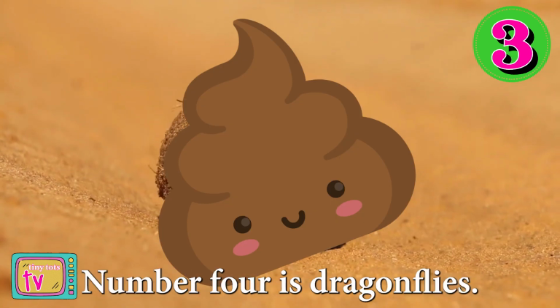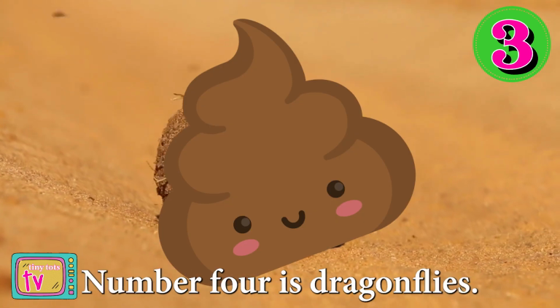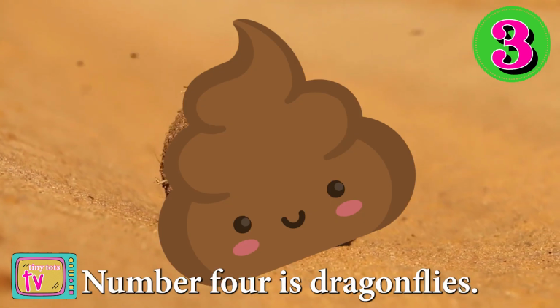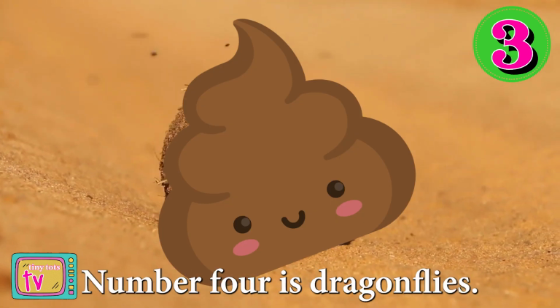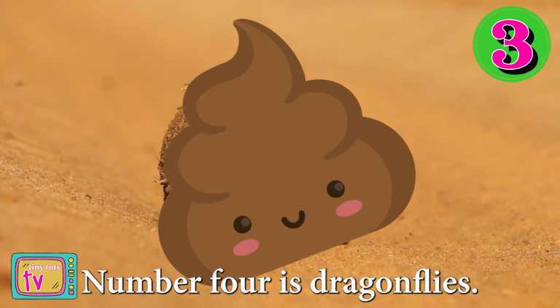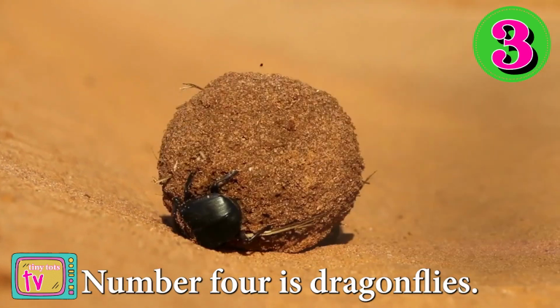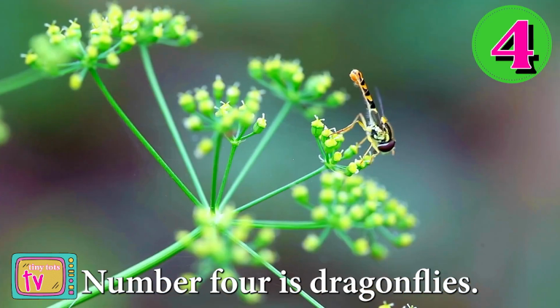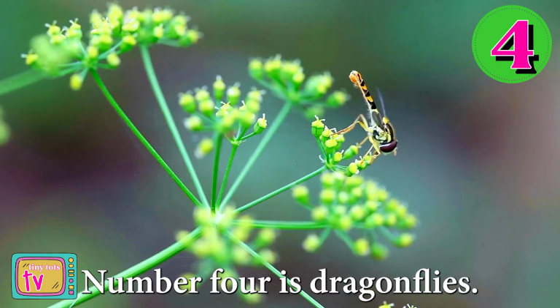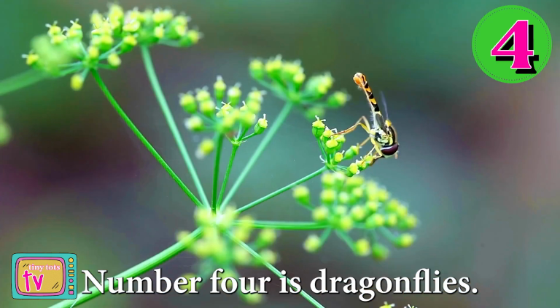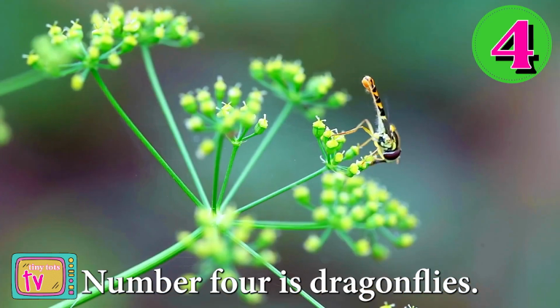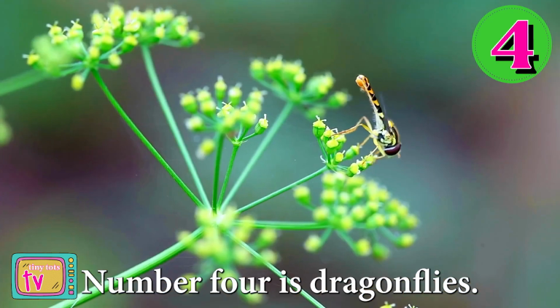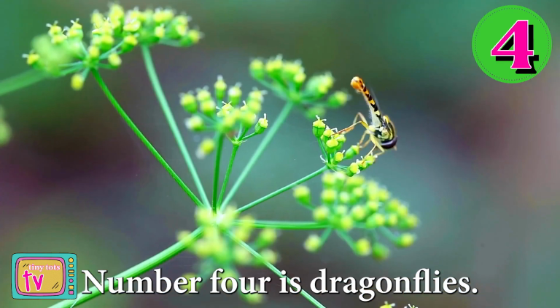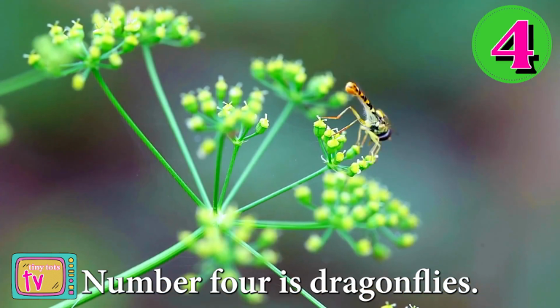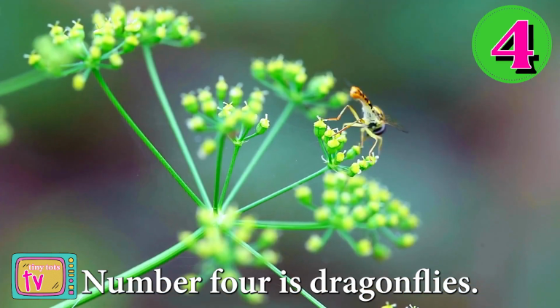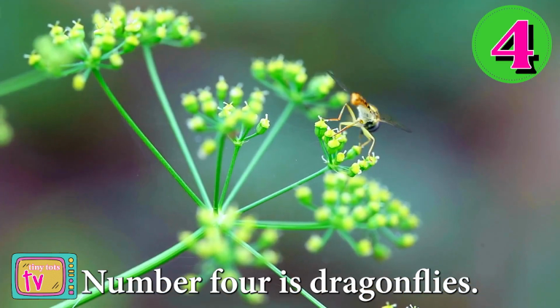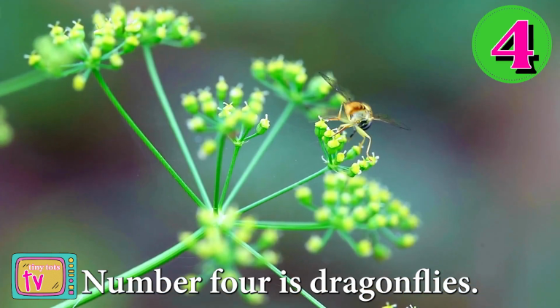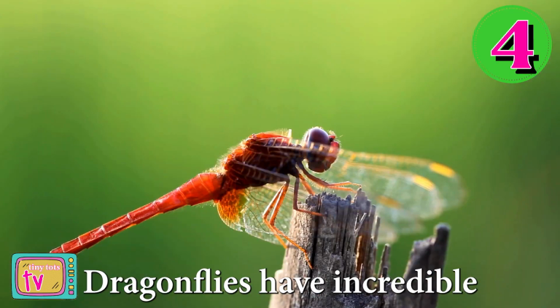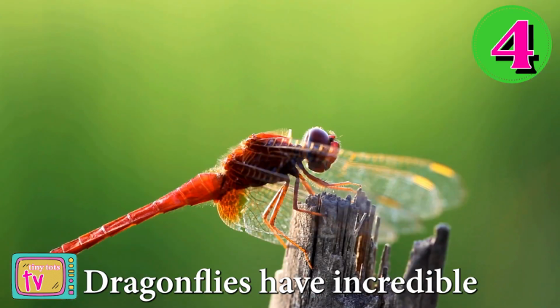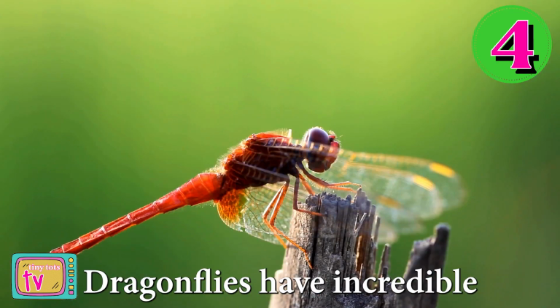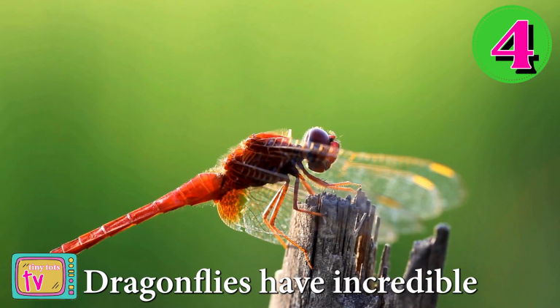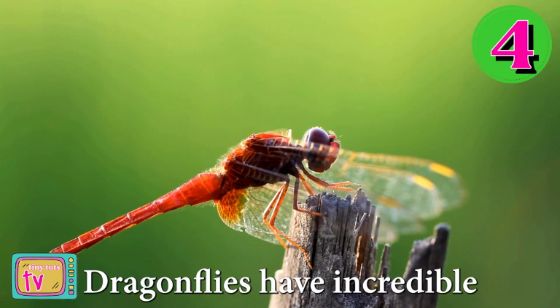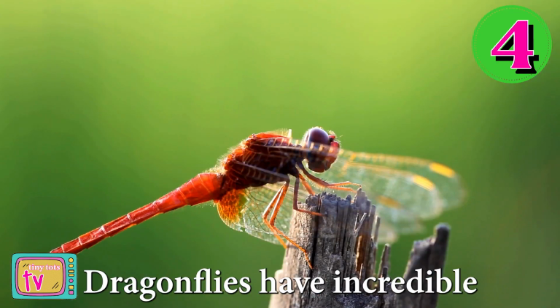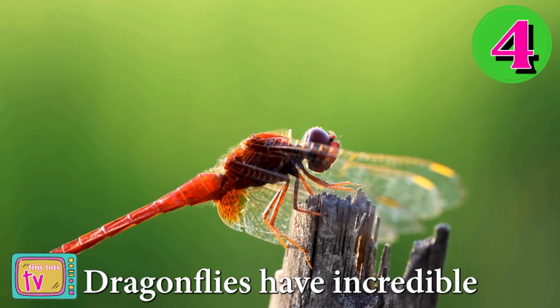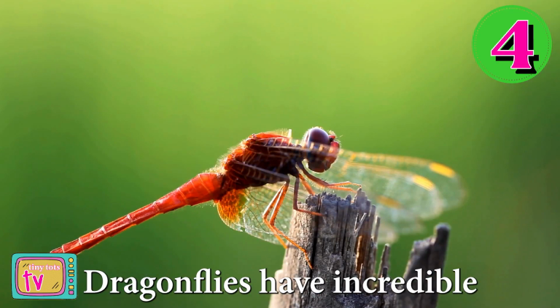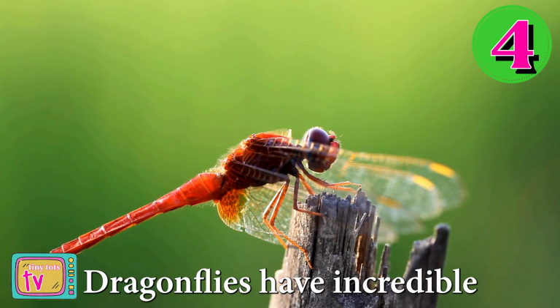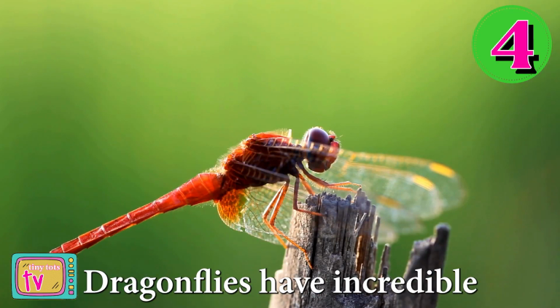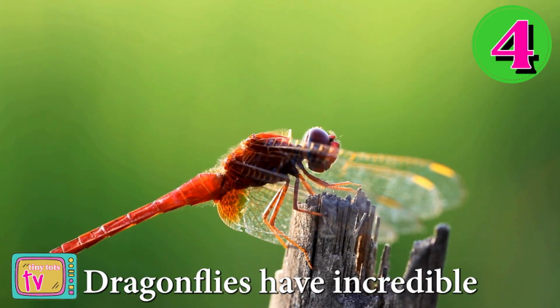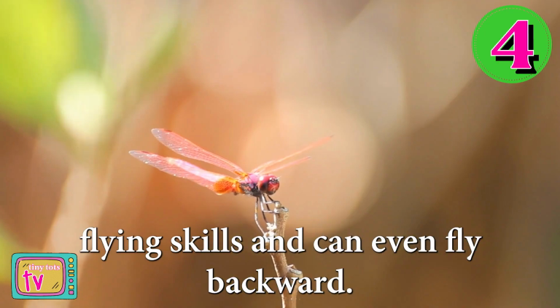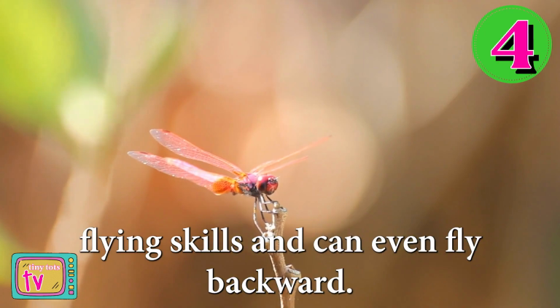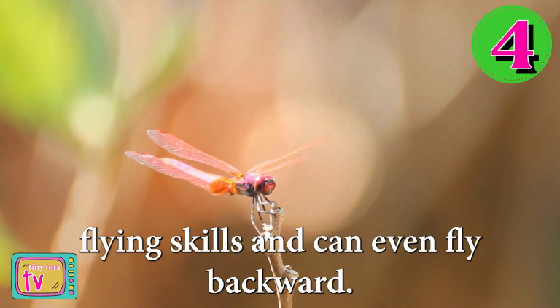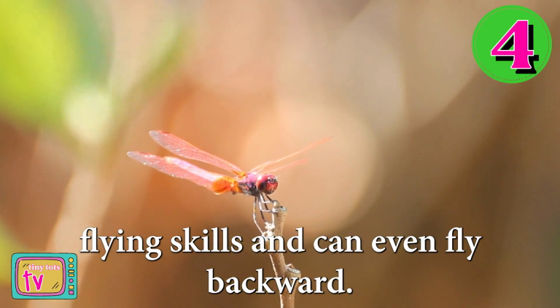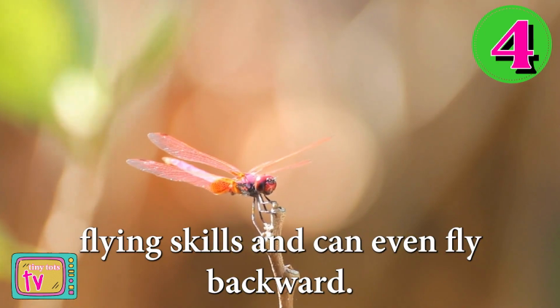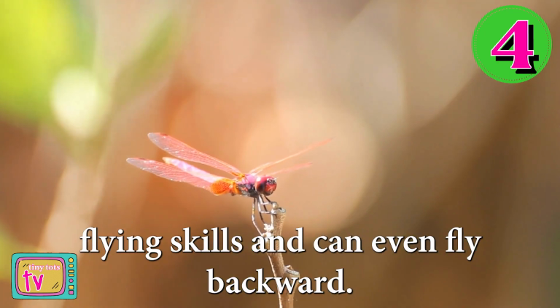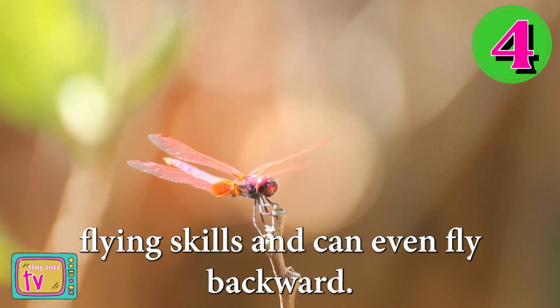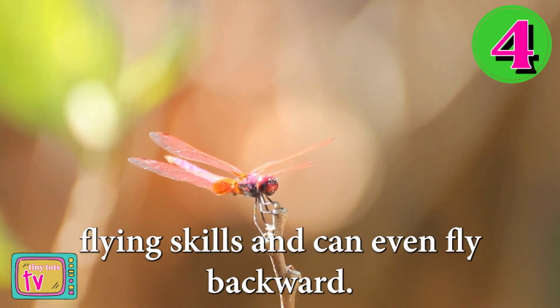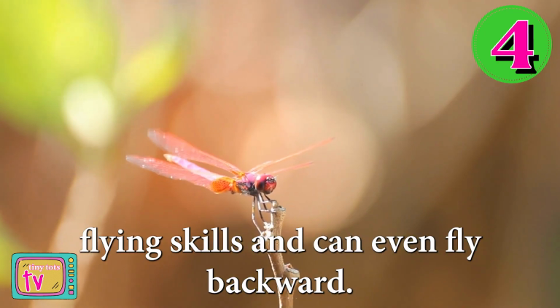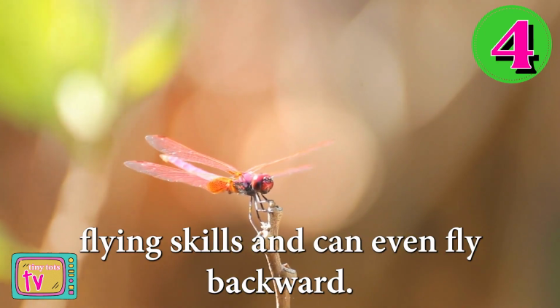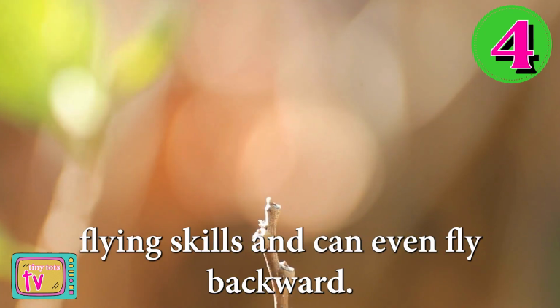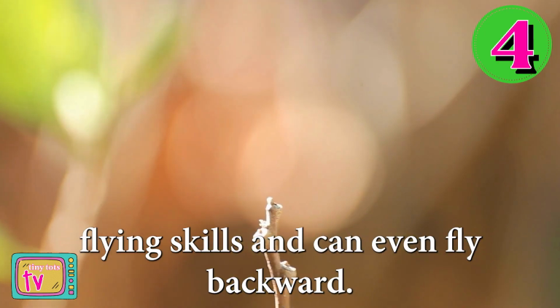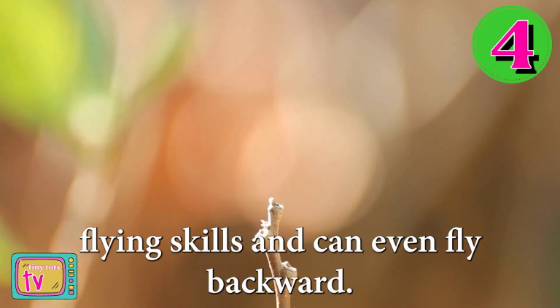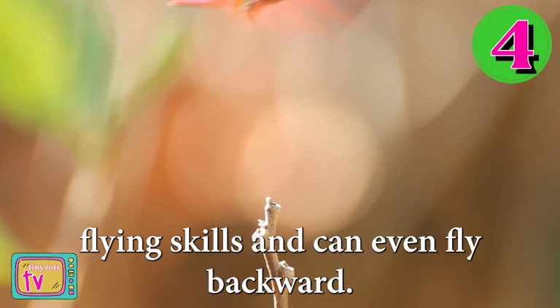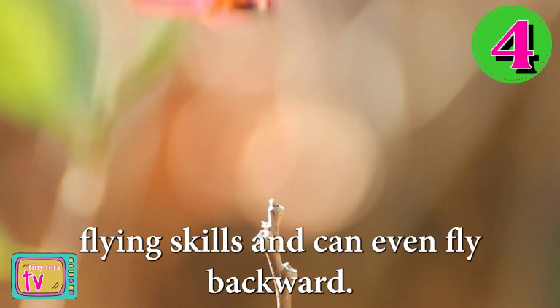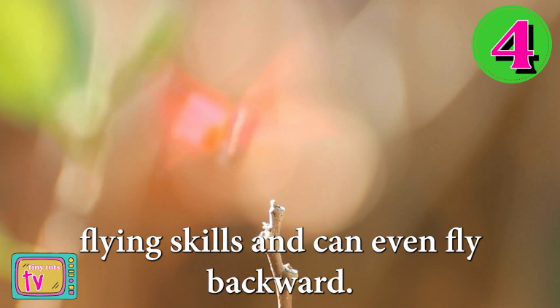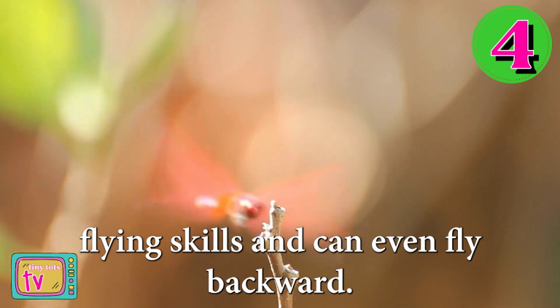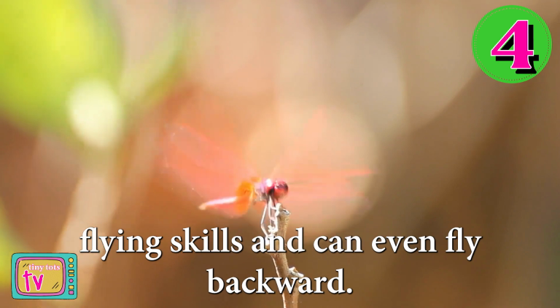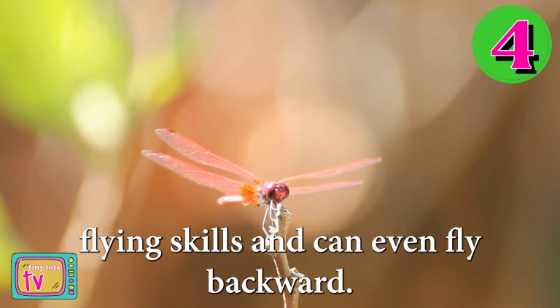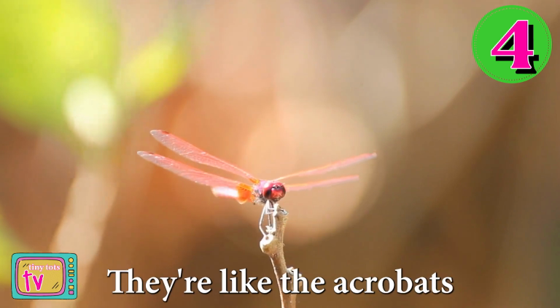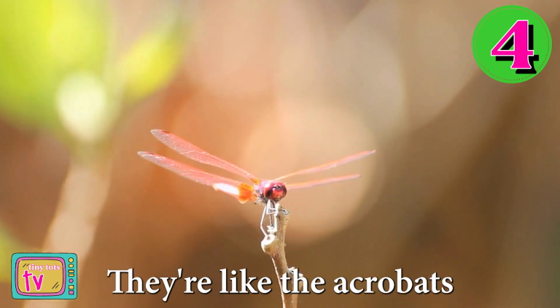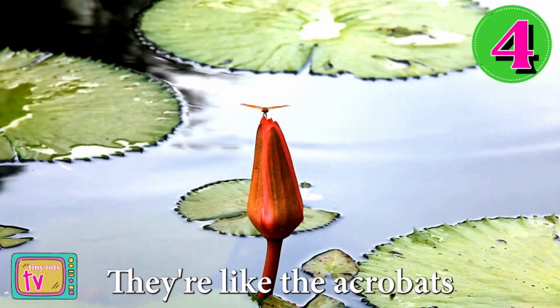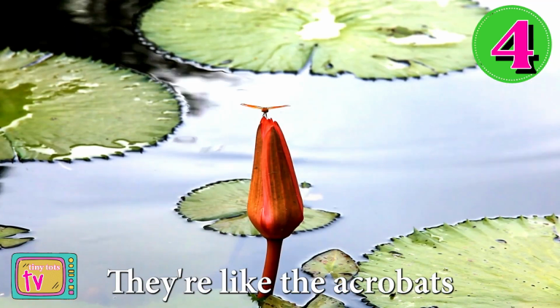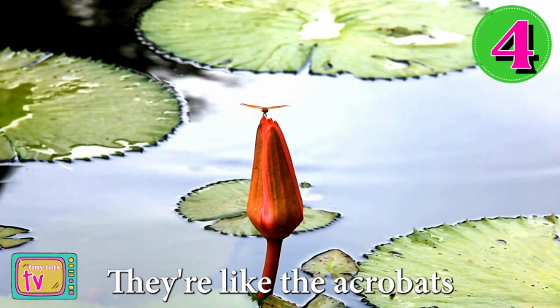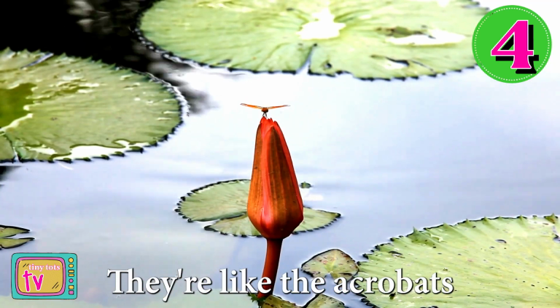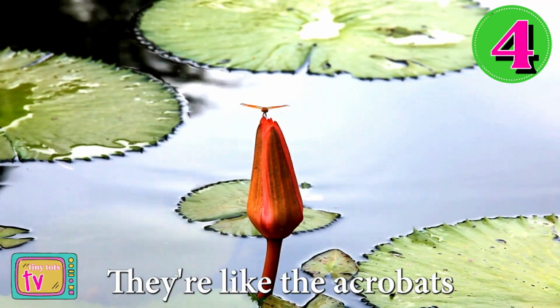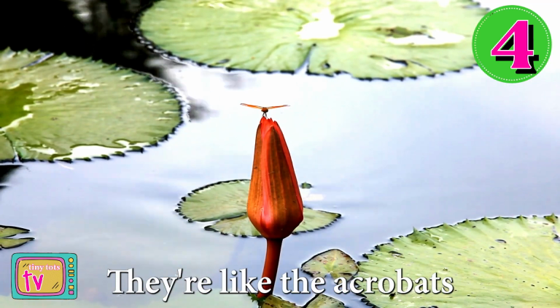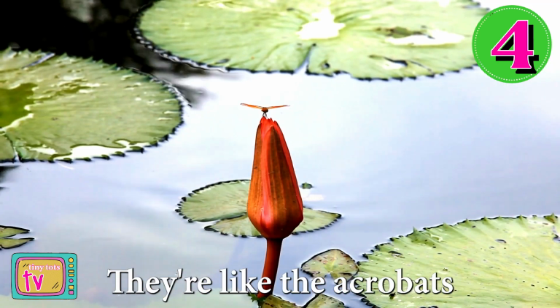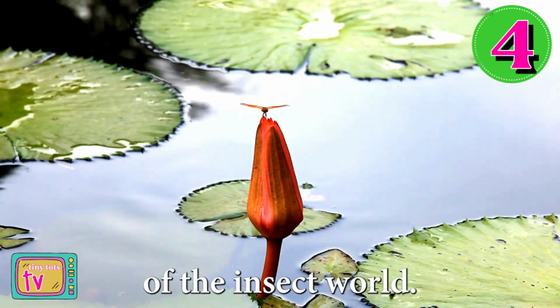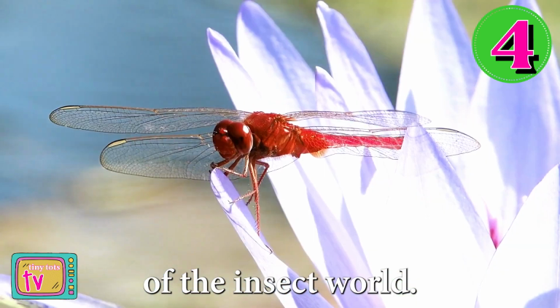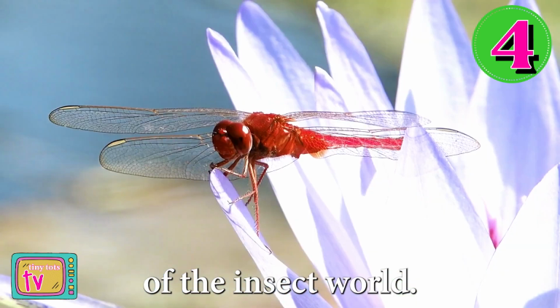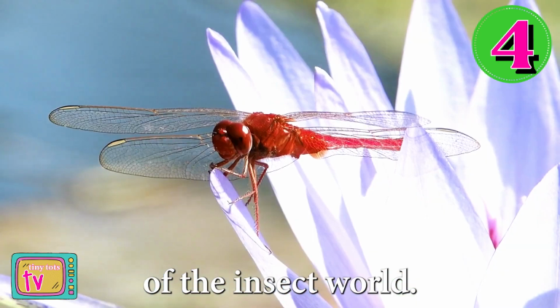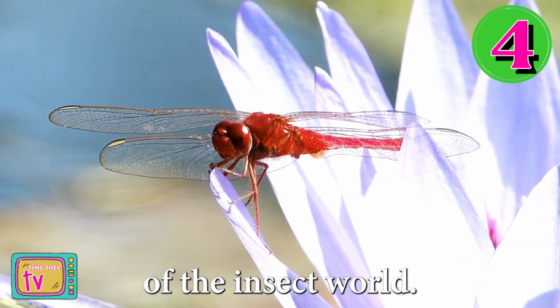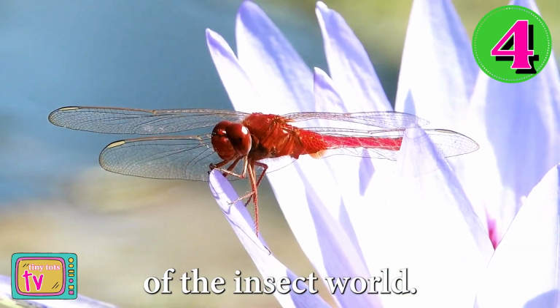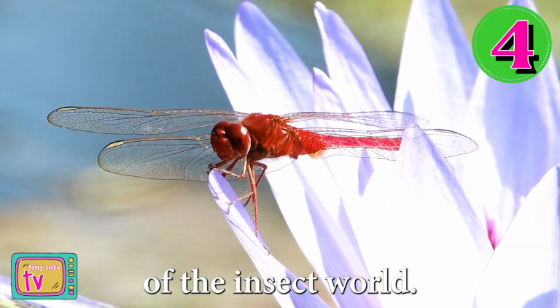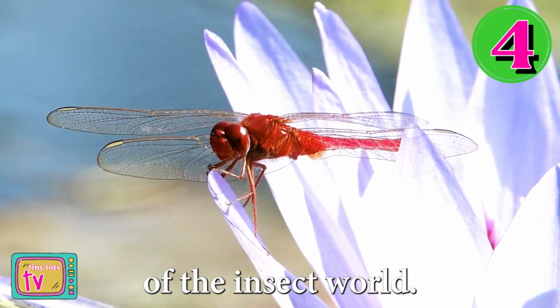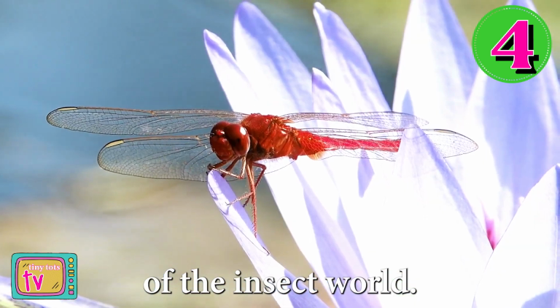Number four is dragonflies. Dragonflies have incredible flying skills and can even fly backward. They're like the acrobats of the insect world.